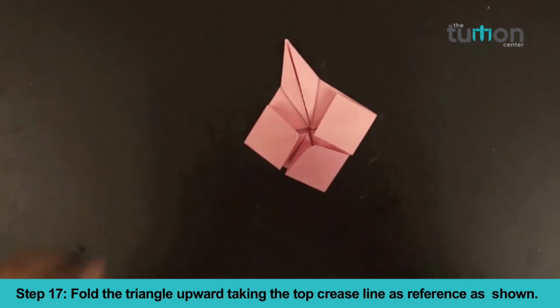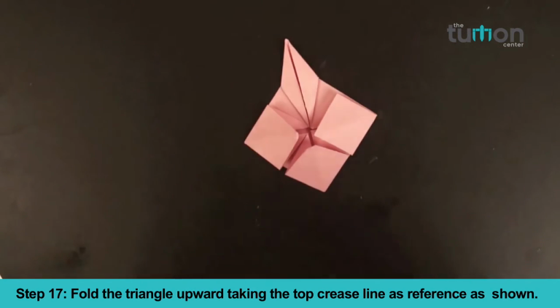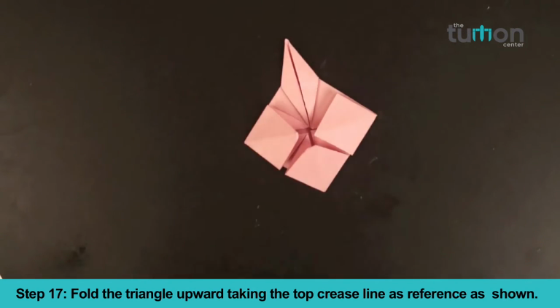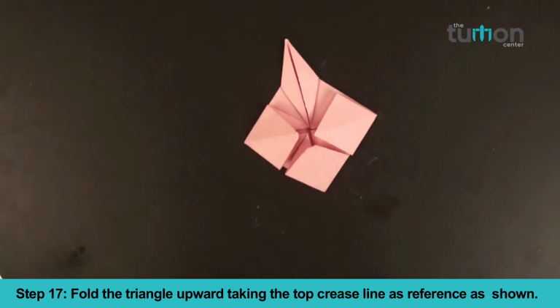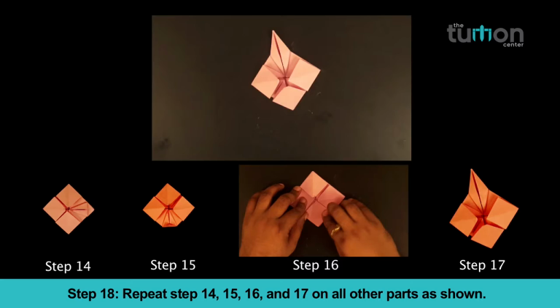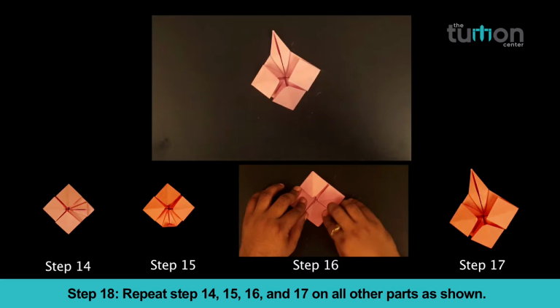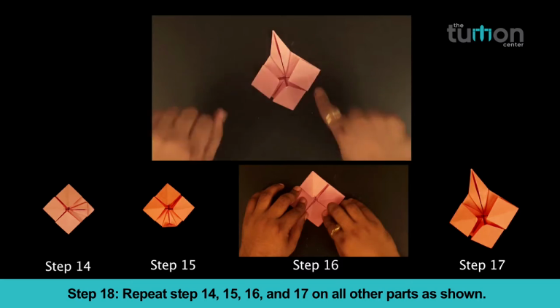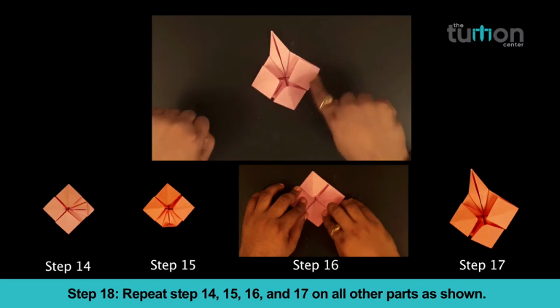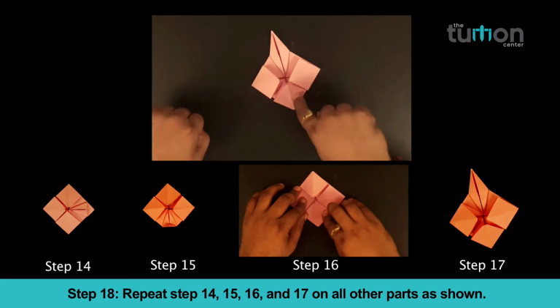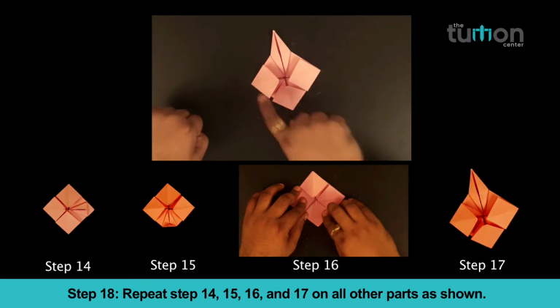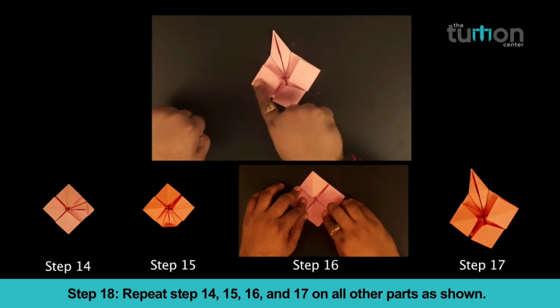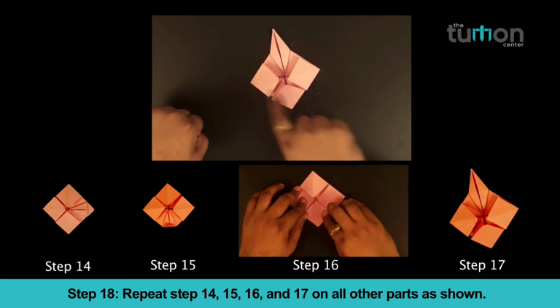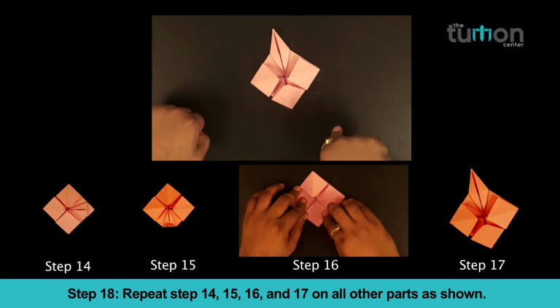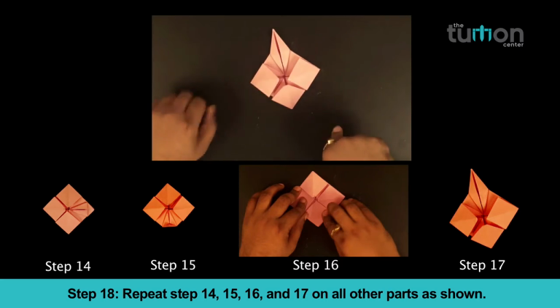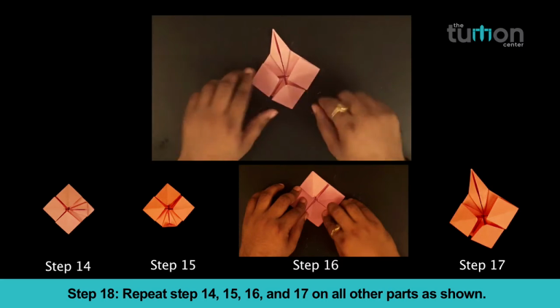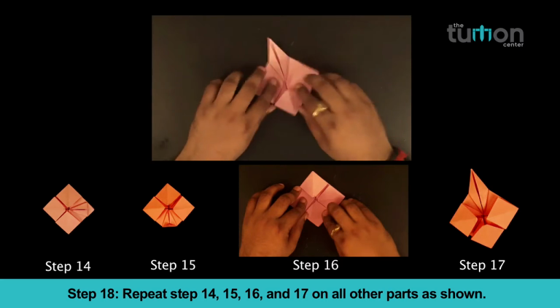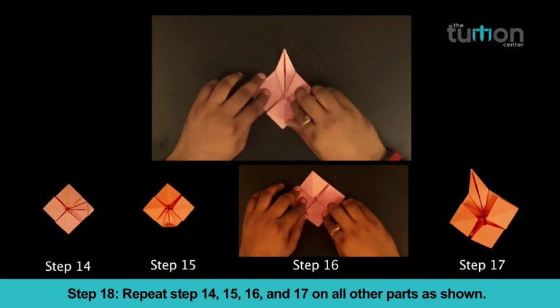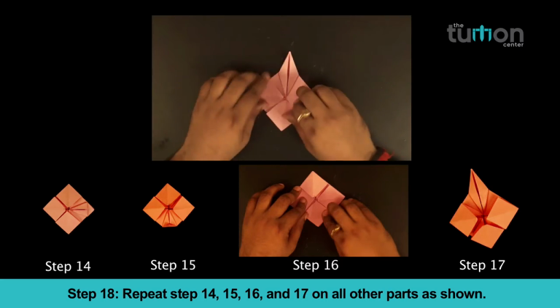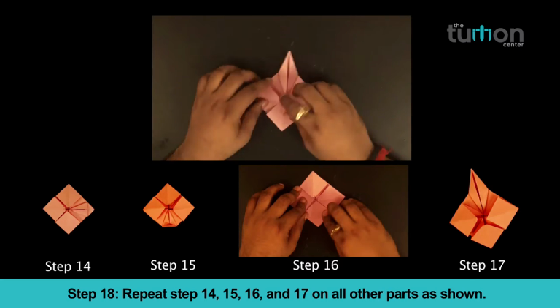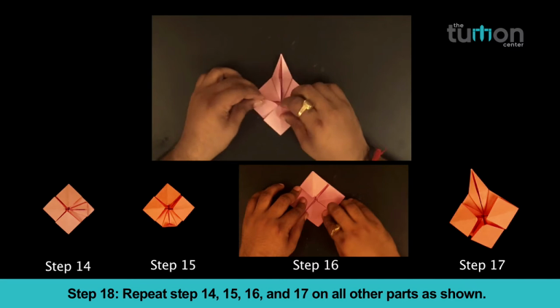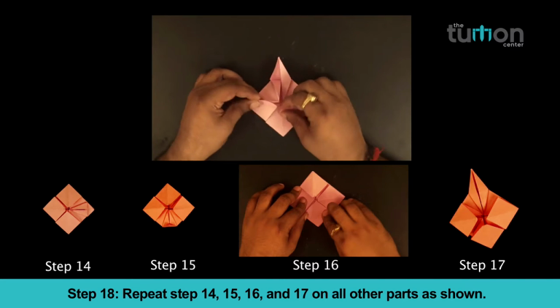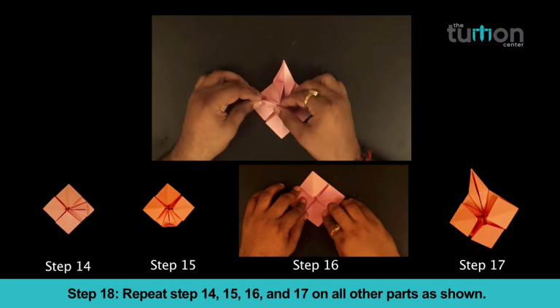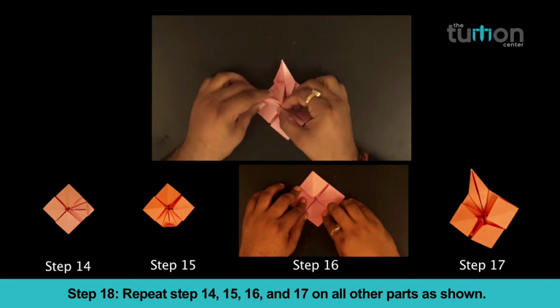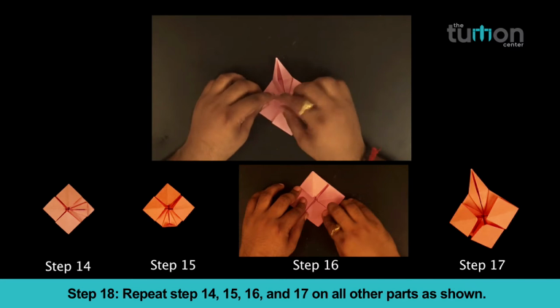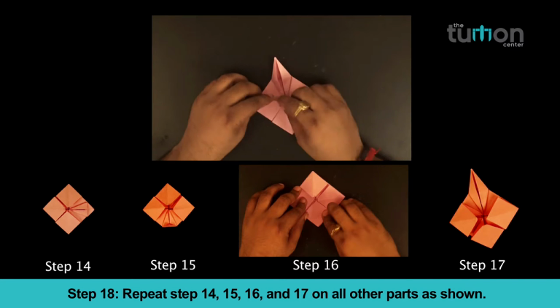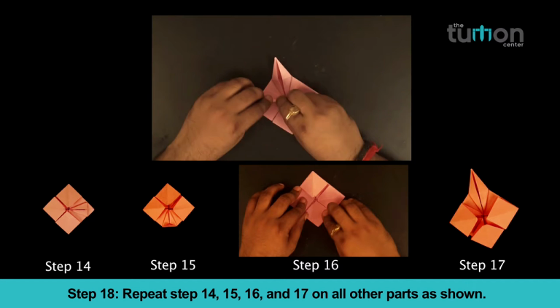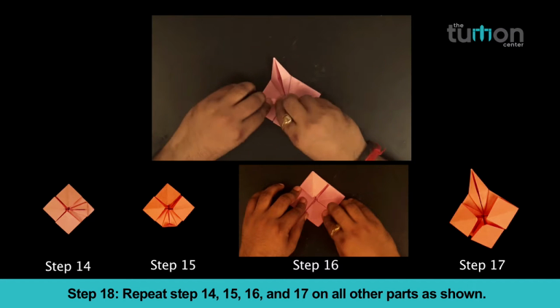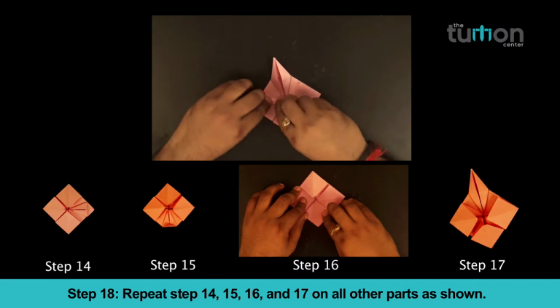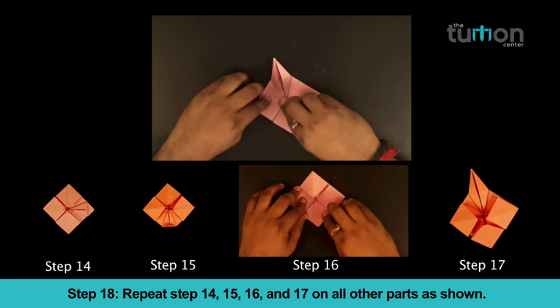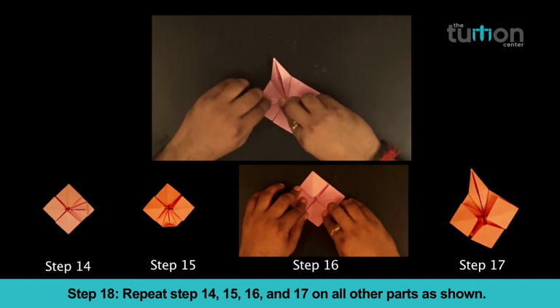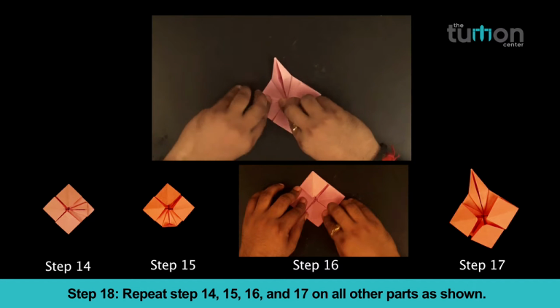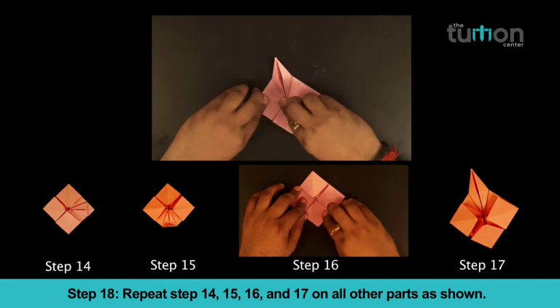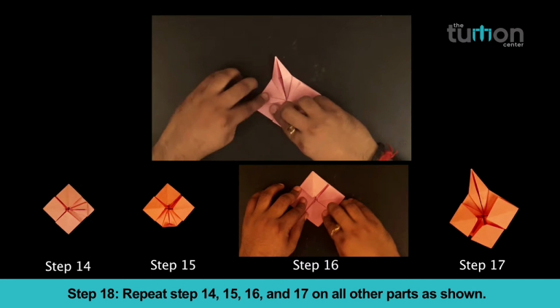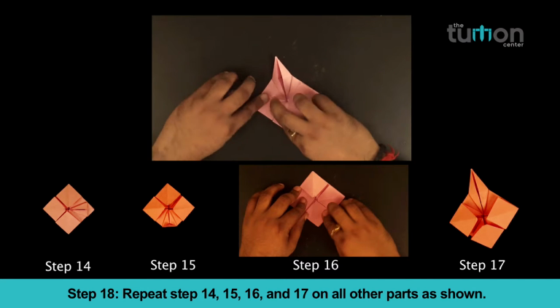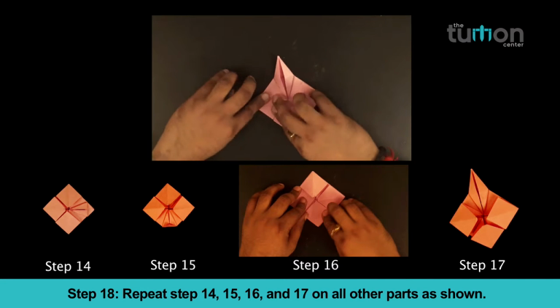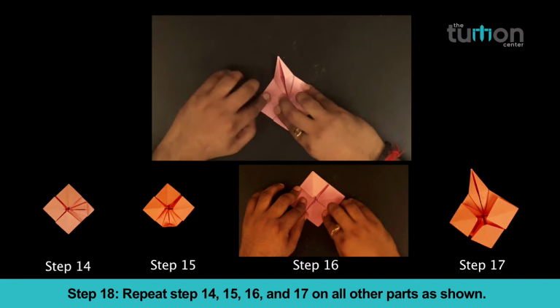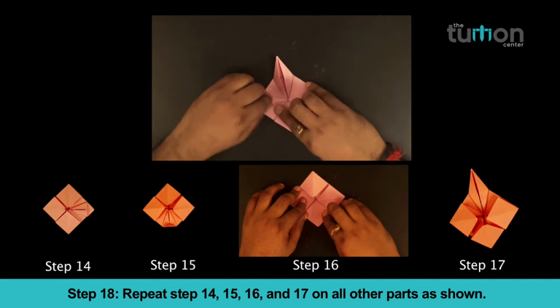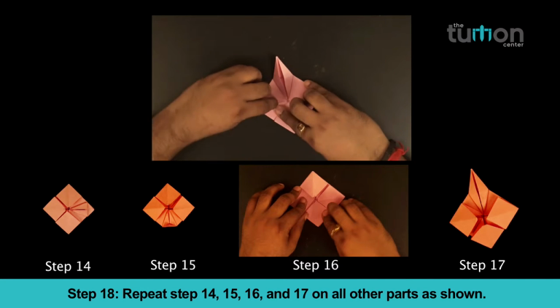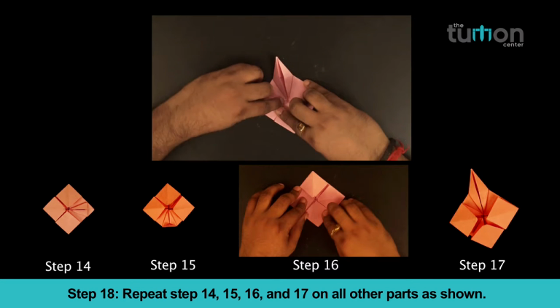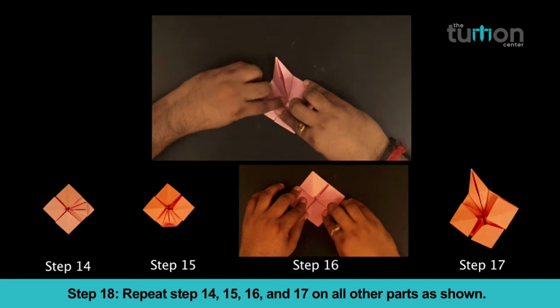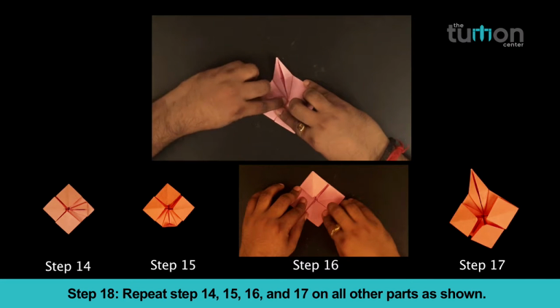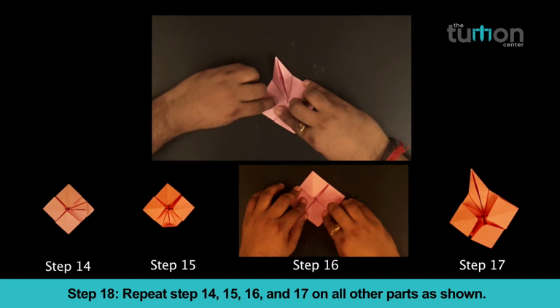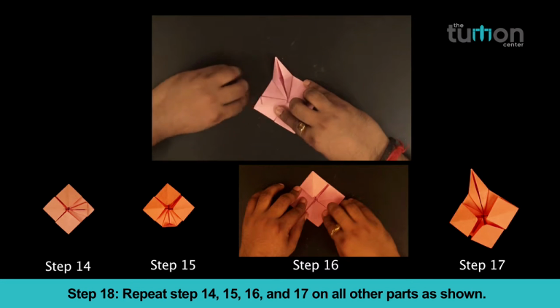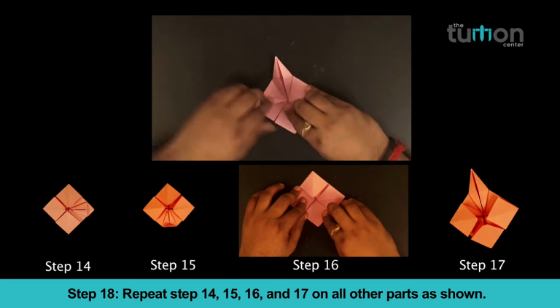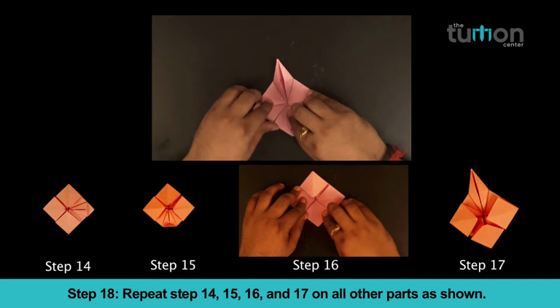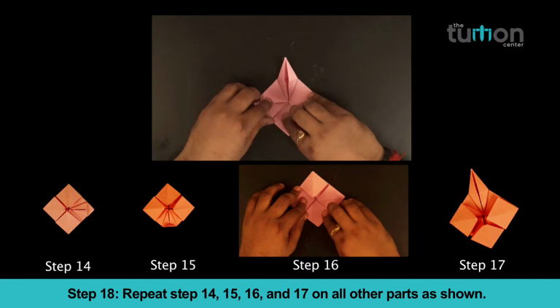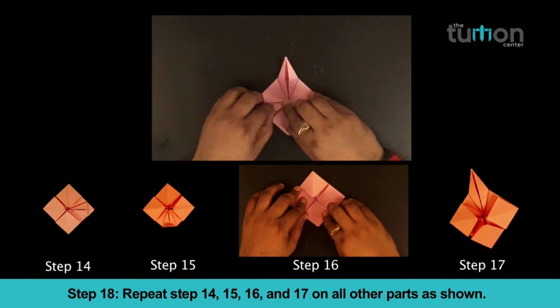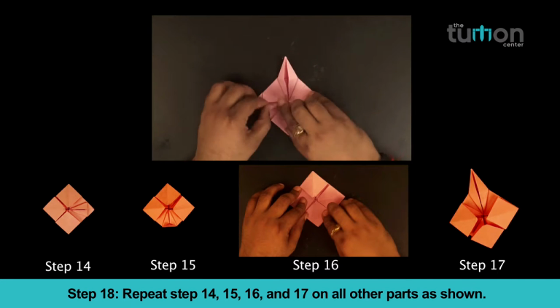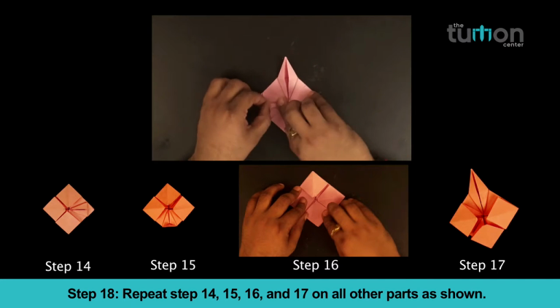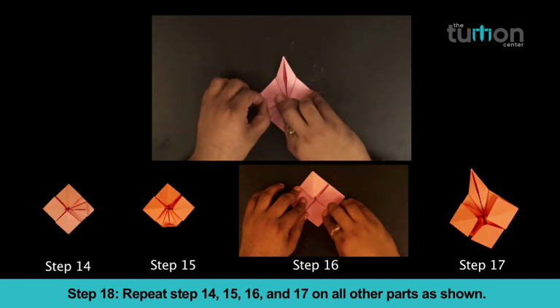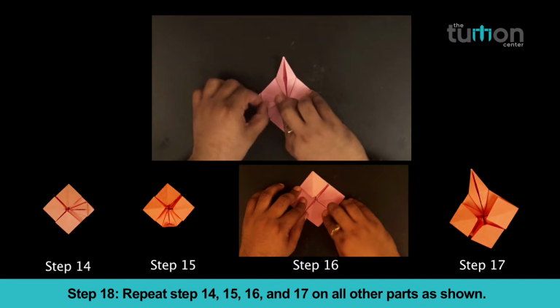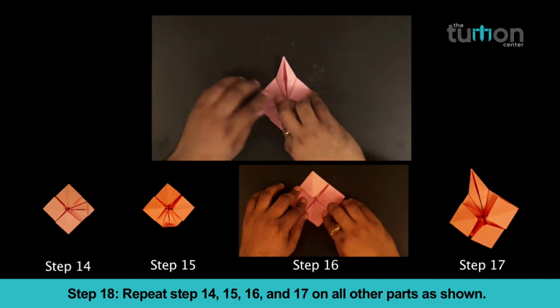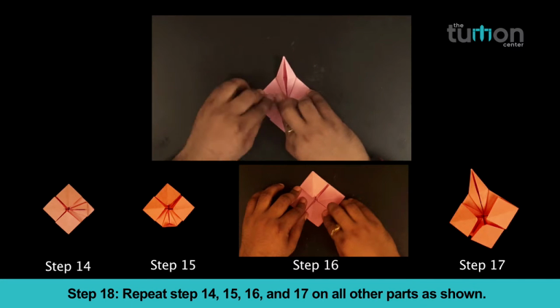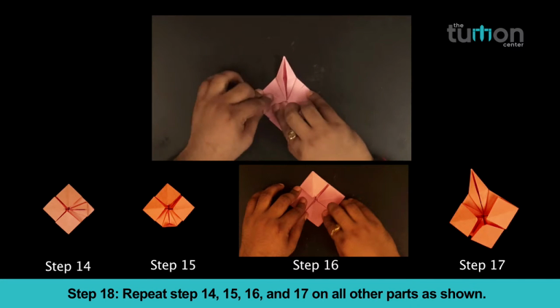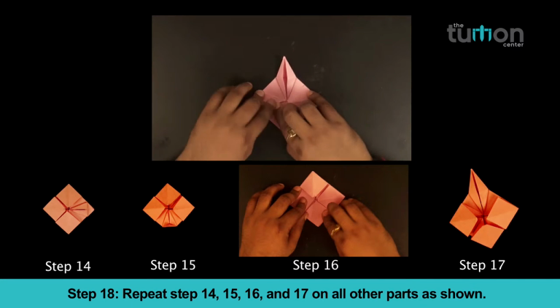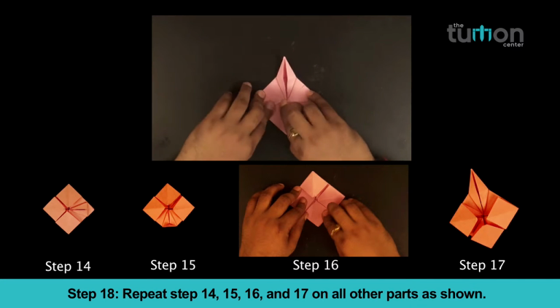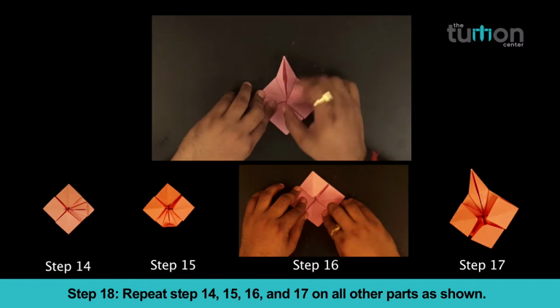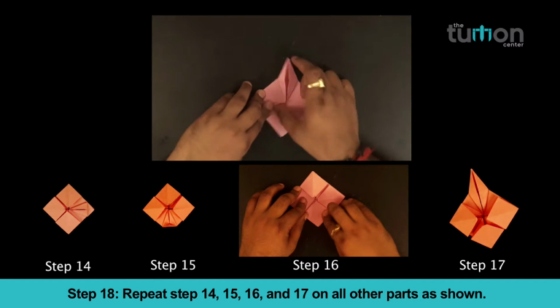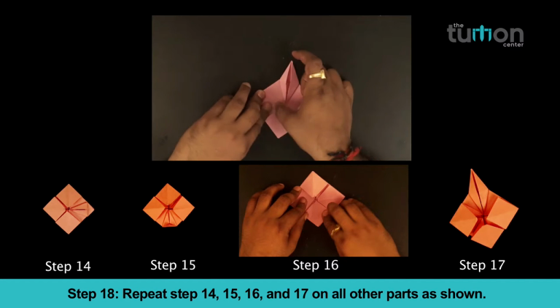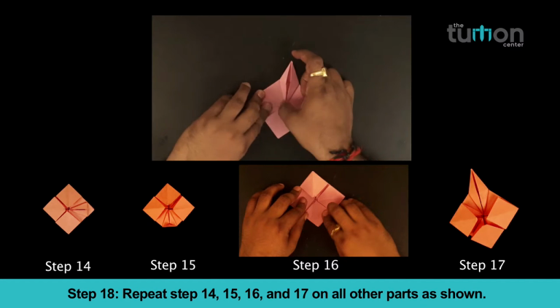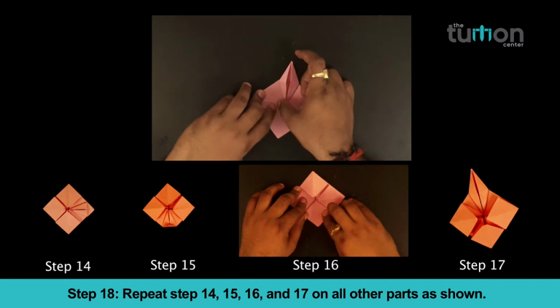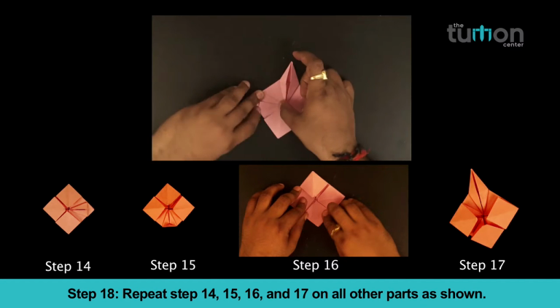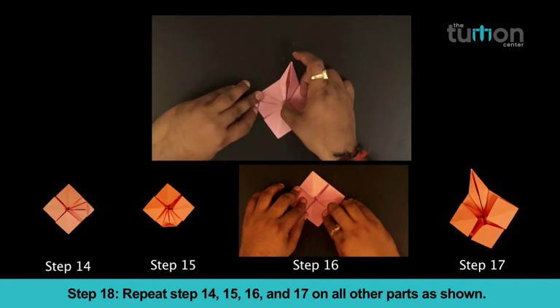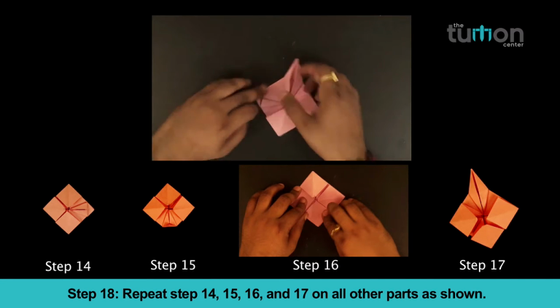Step 18. Repeat steps 14, 15, 16 and 17 on all other parts as shown.